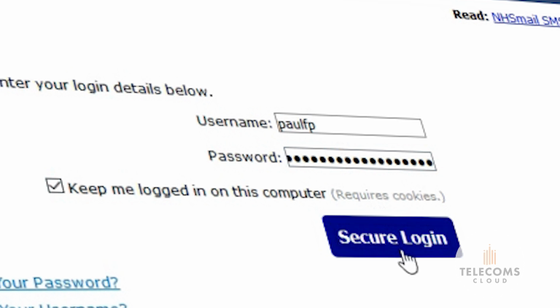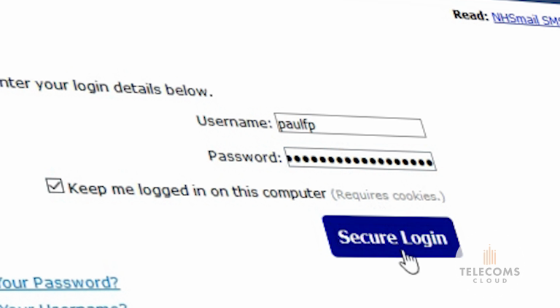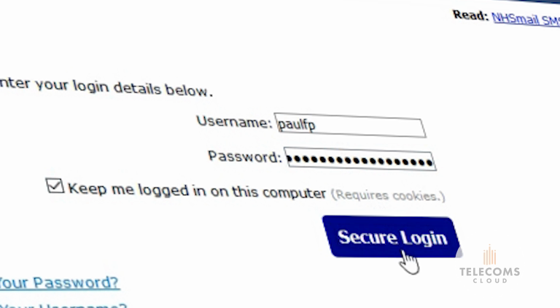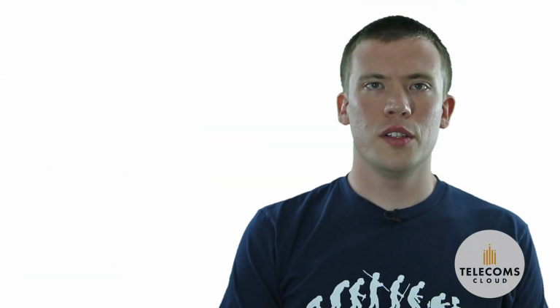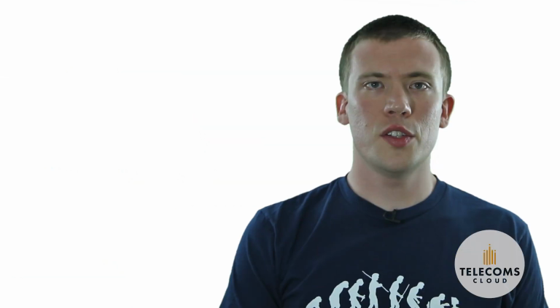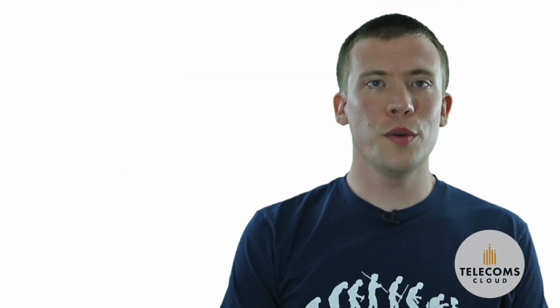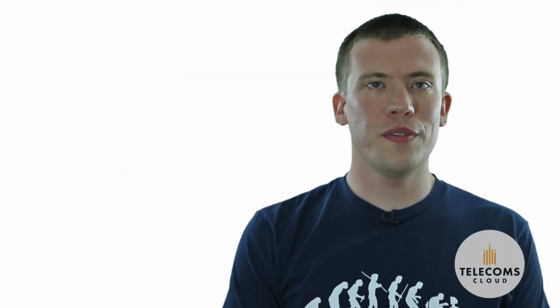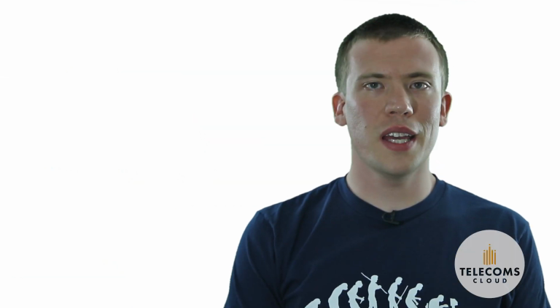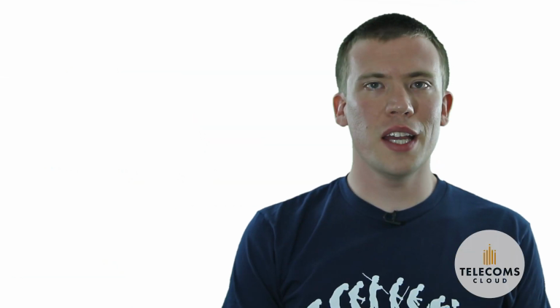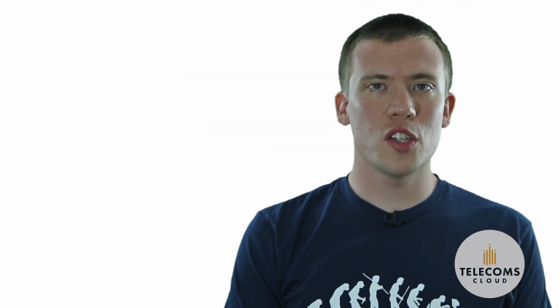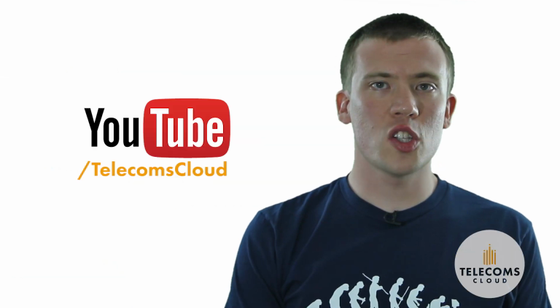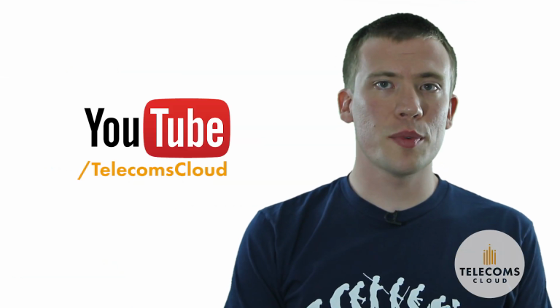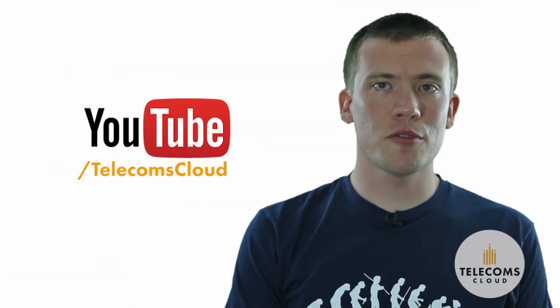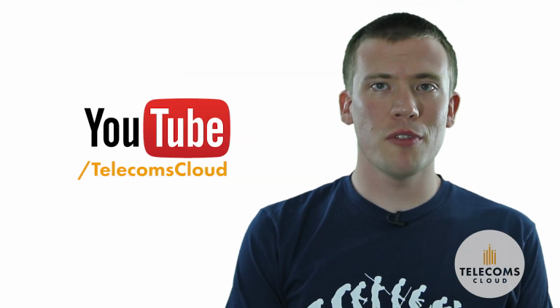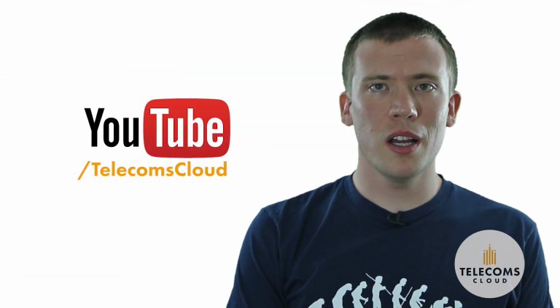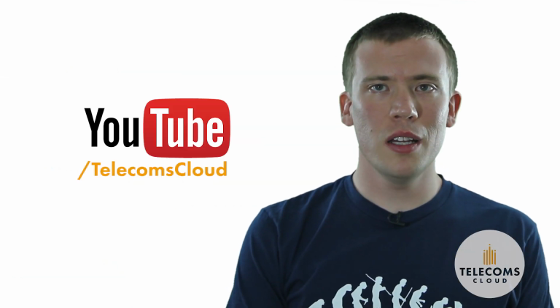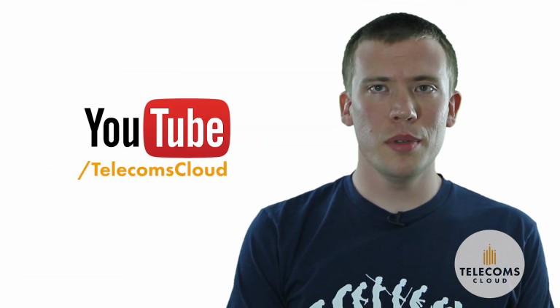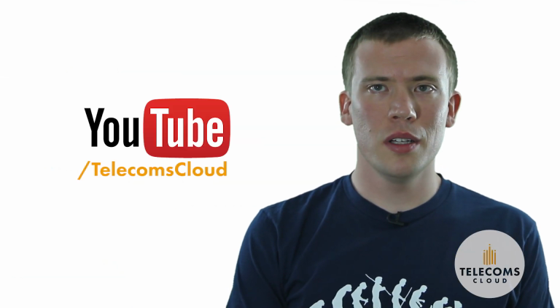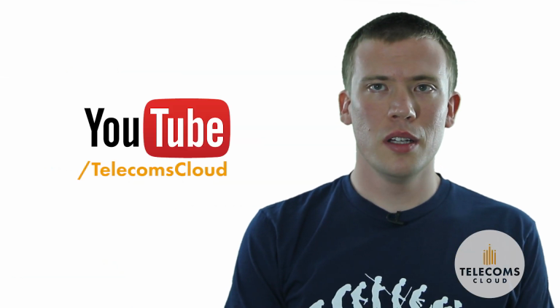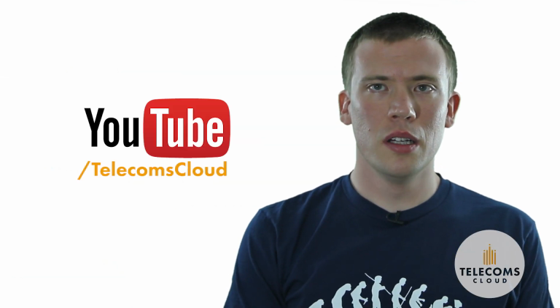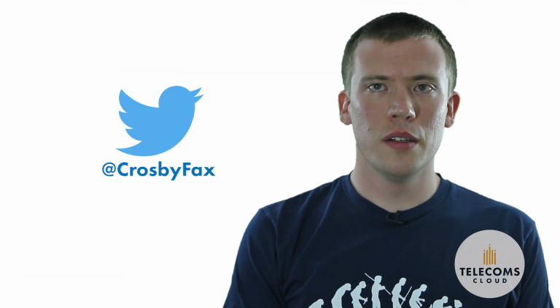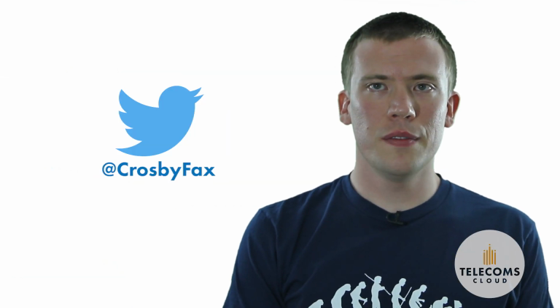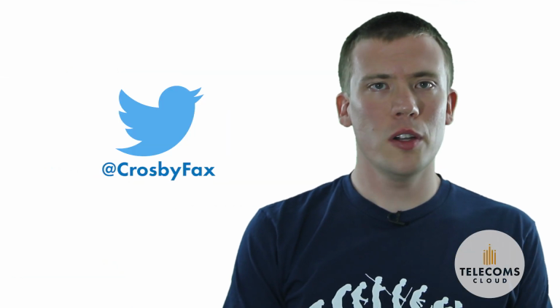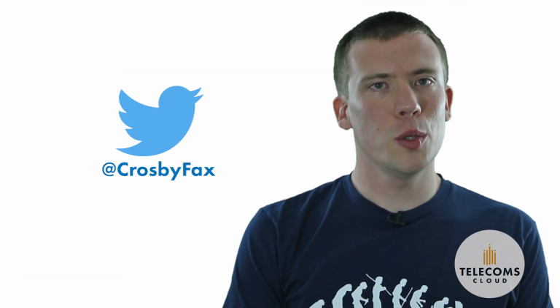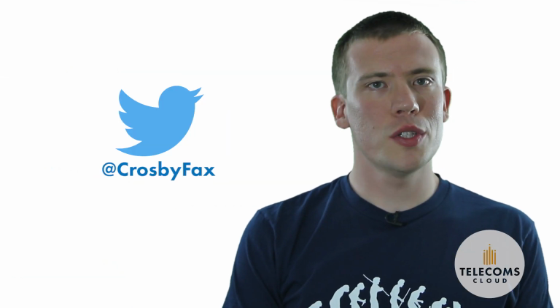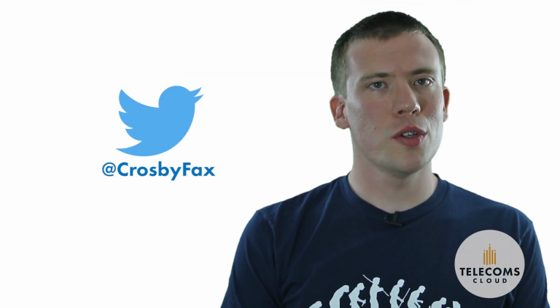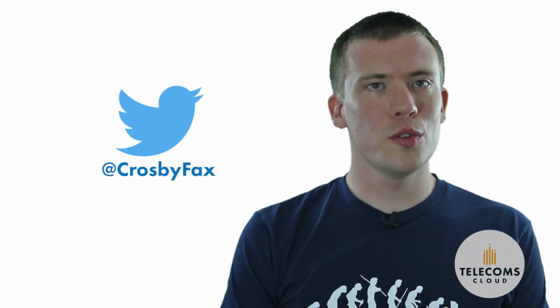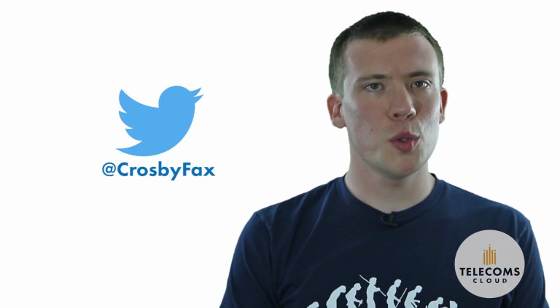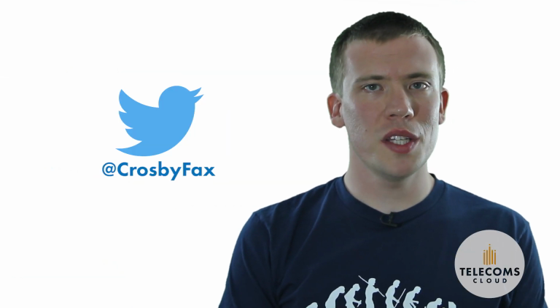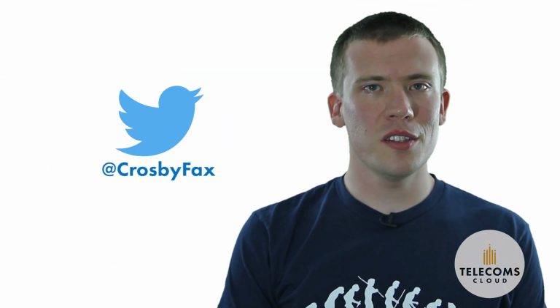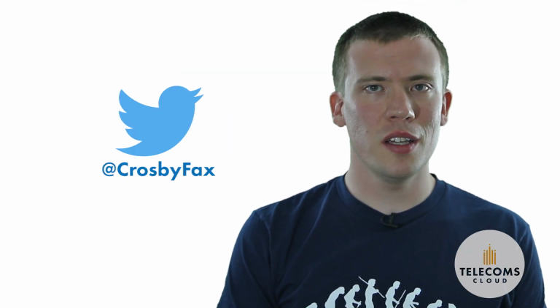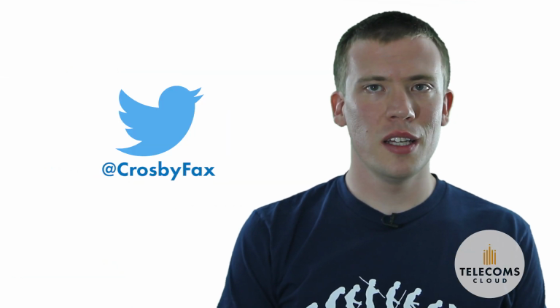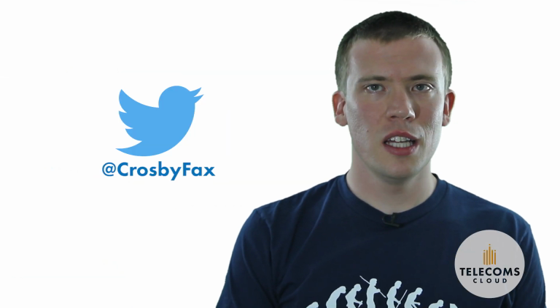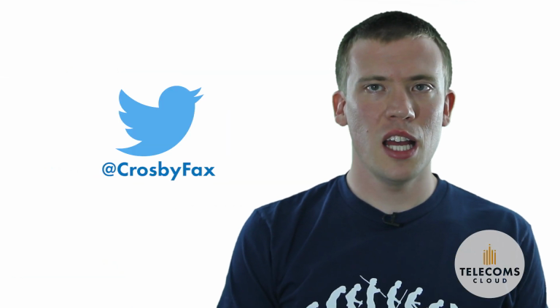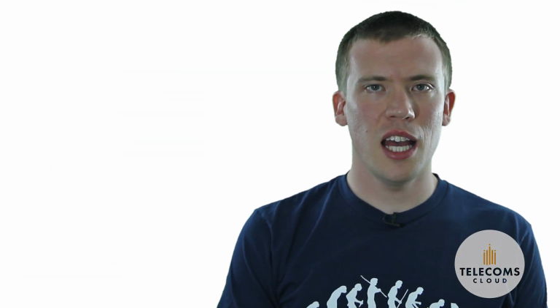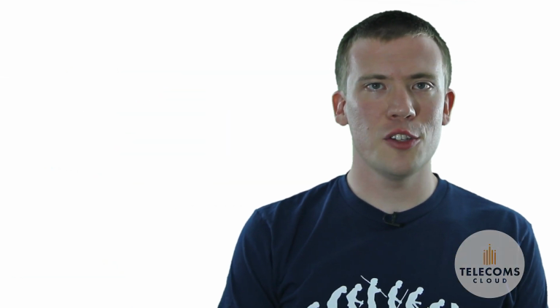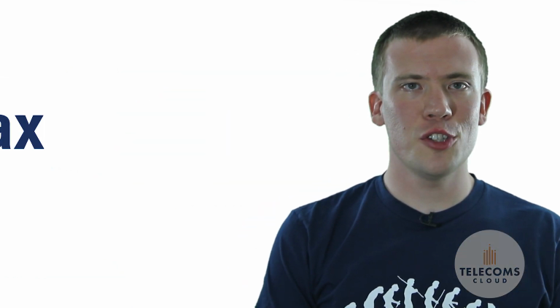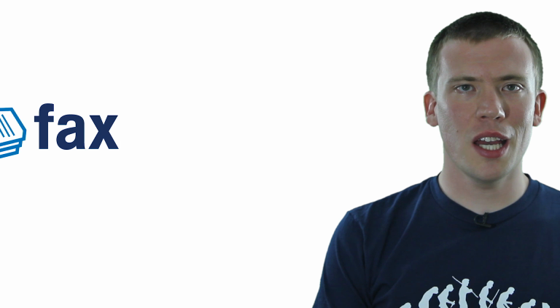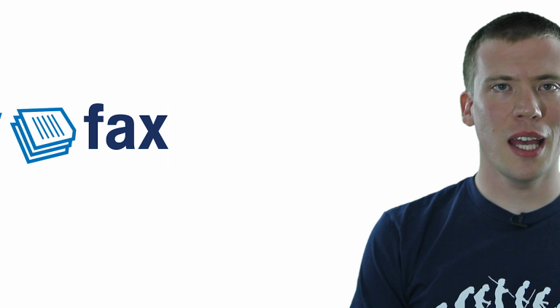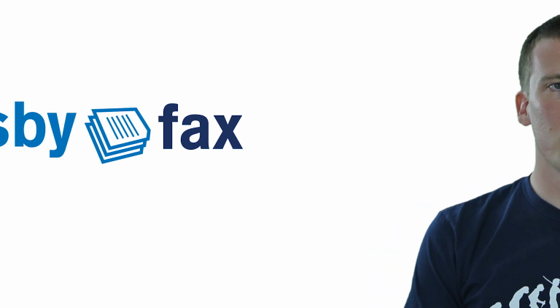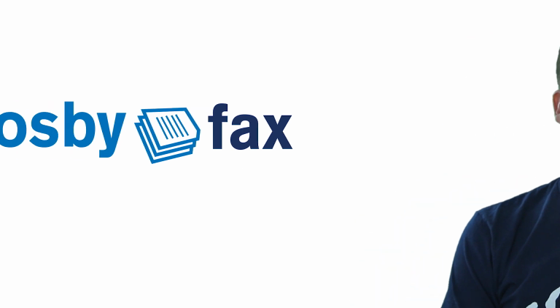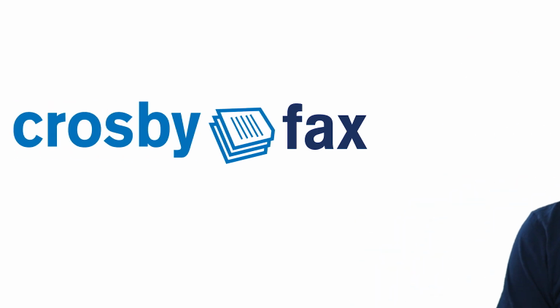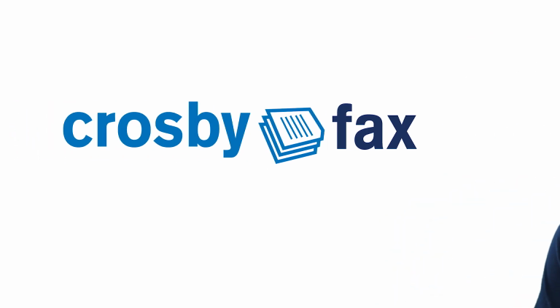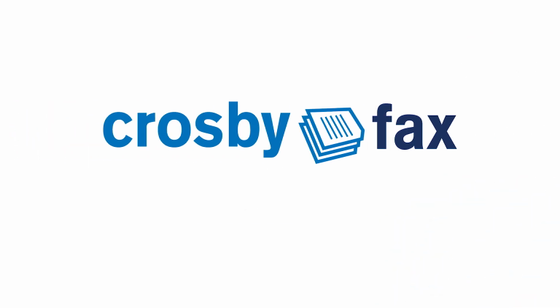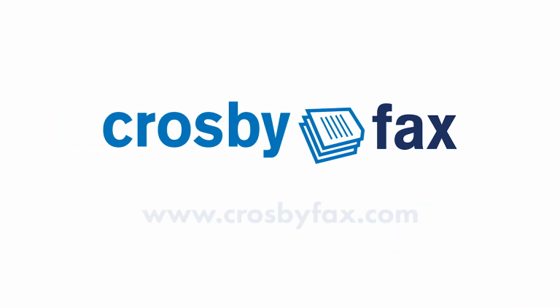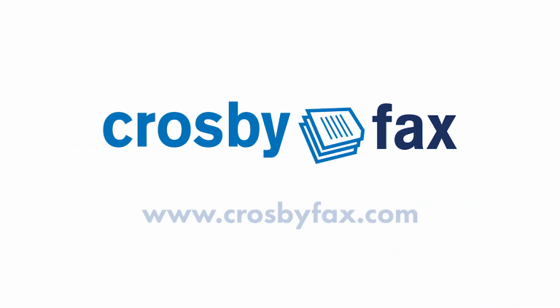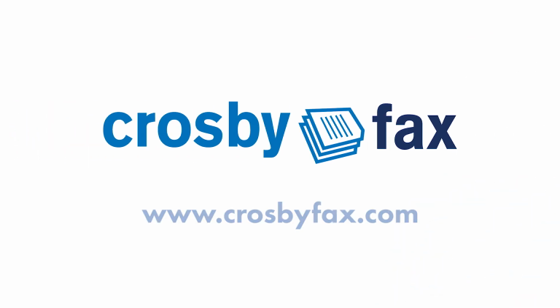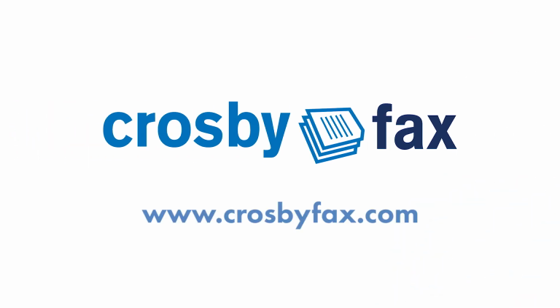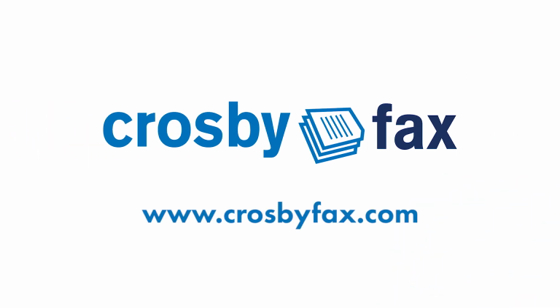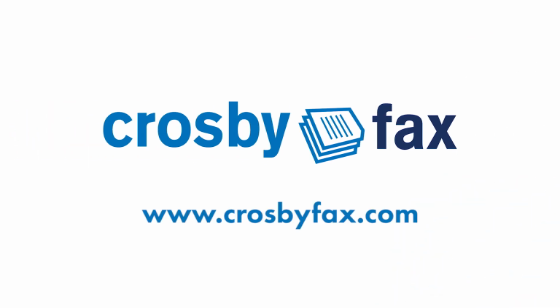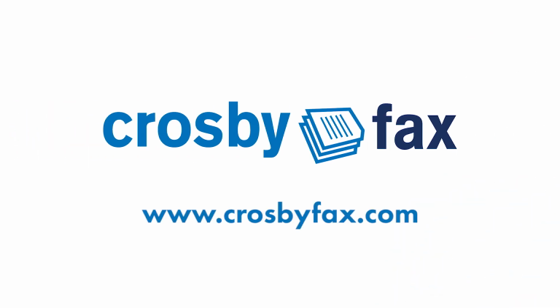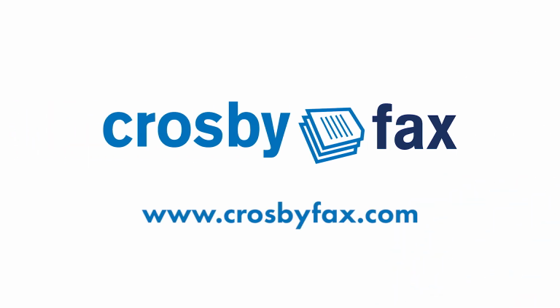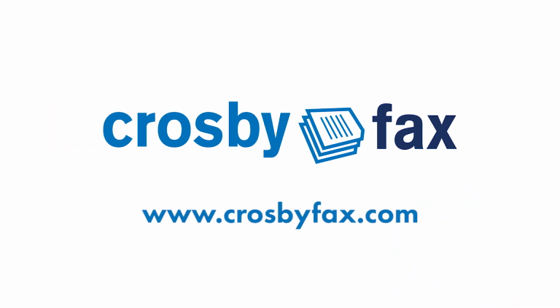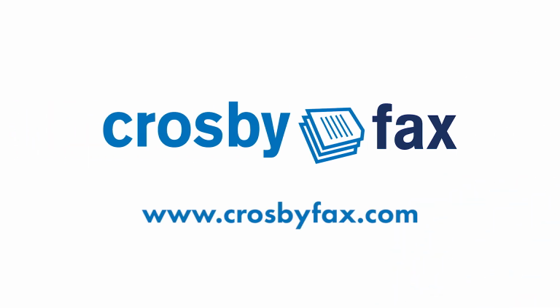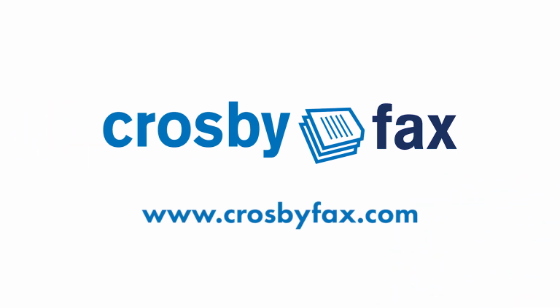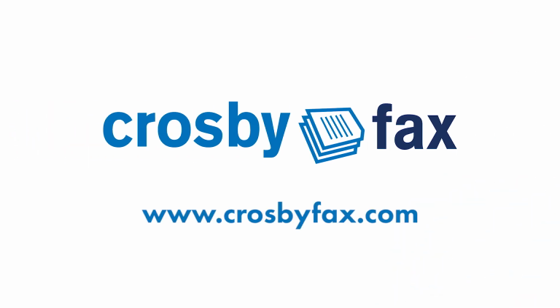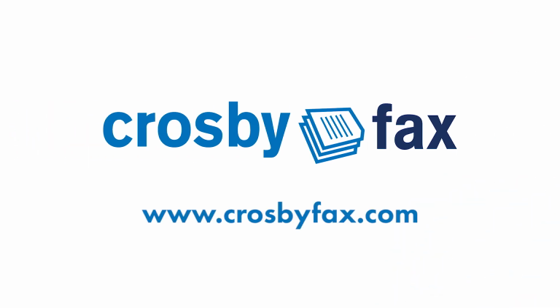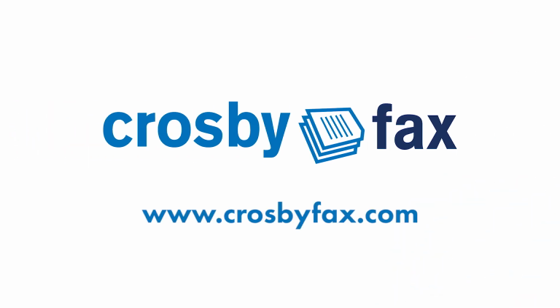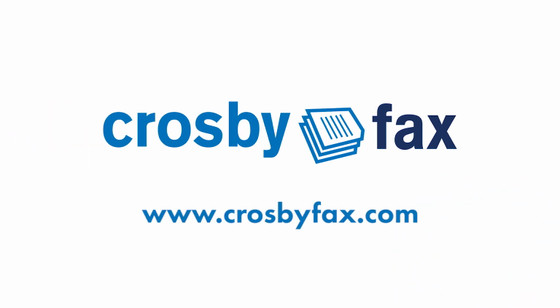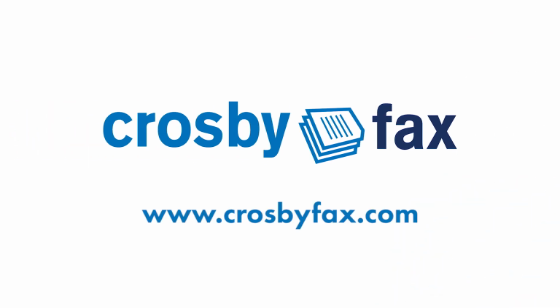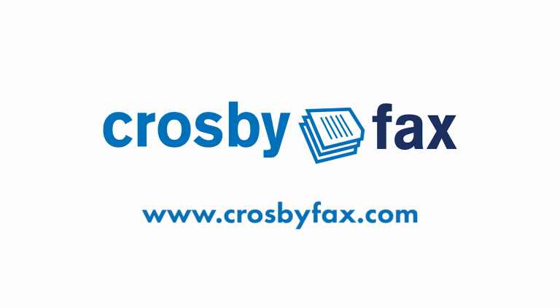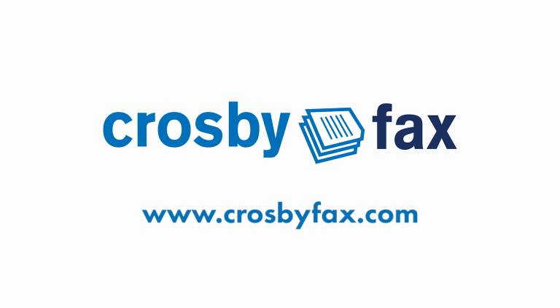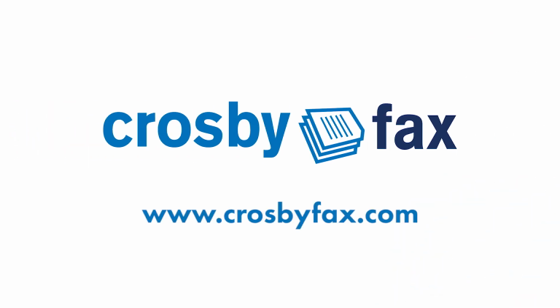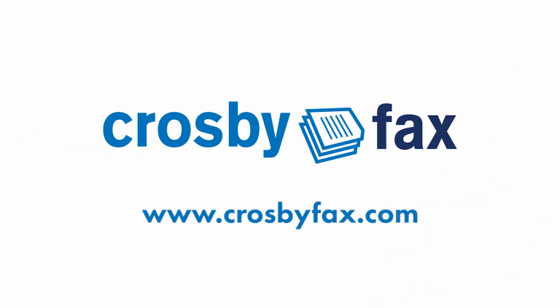Don't forget to subscribe, follow us on Twitter, and check out our website for full details and pricing.